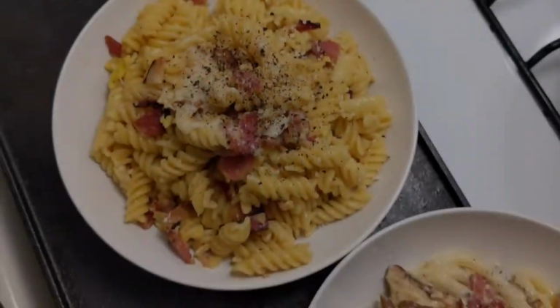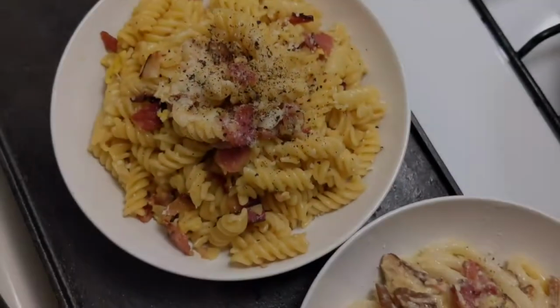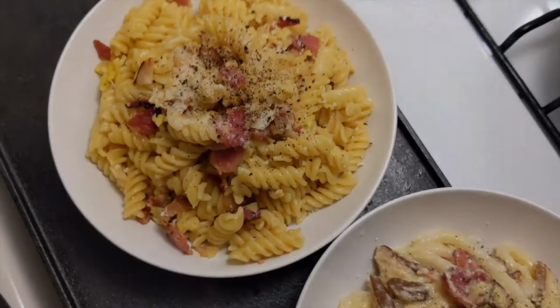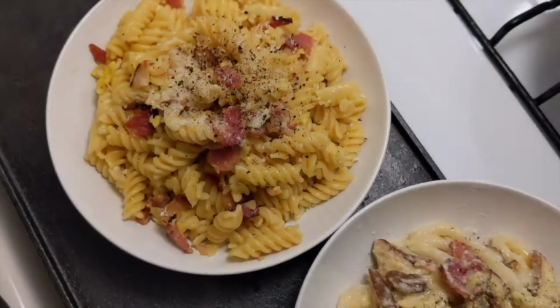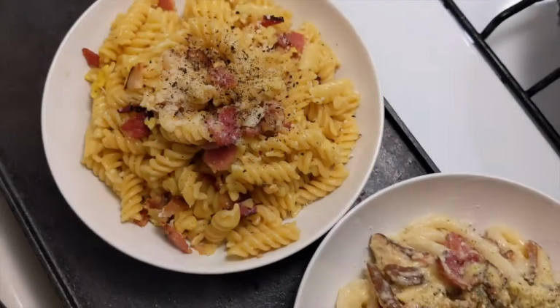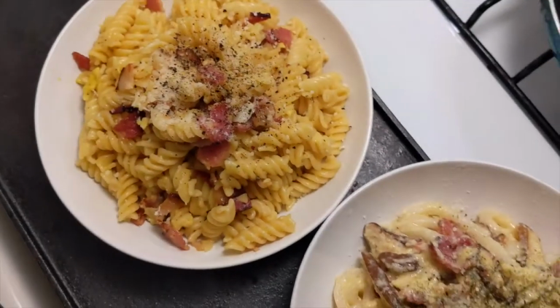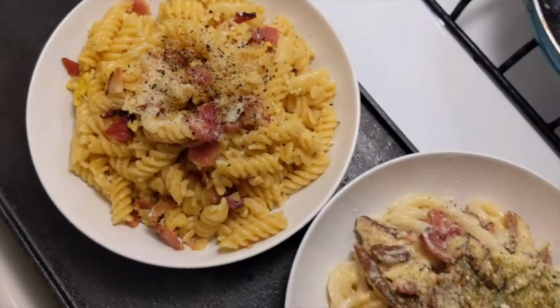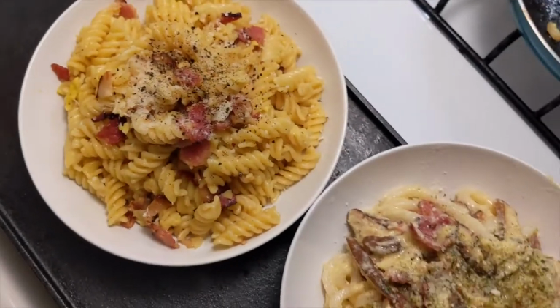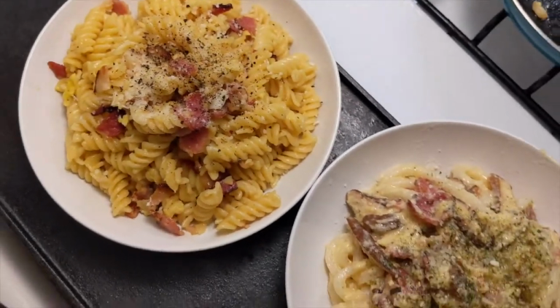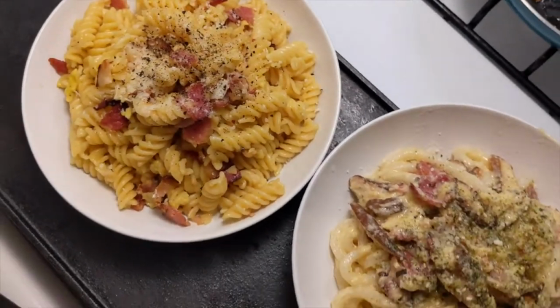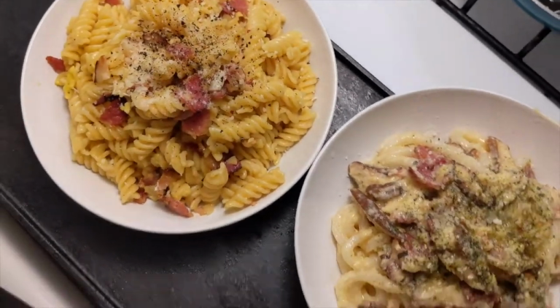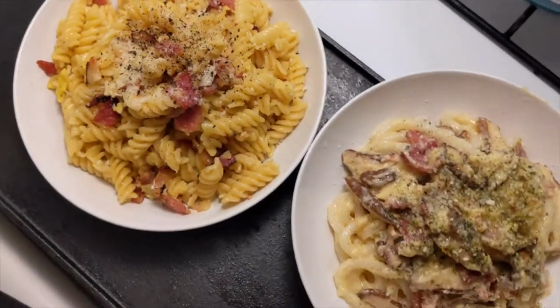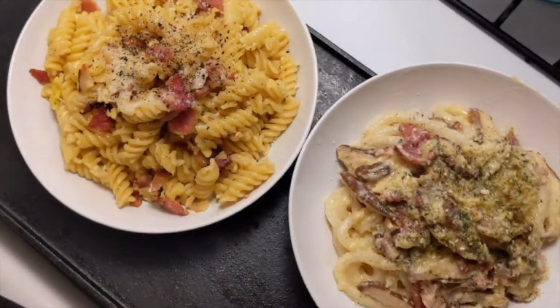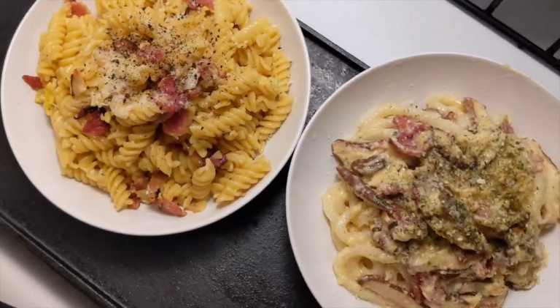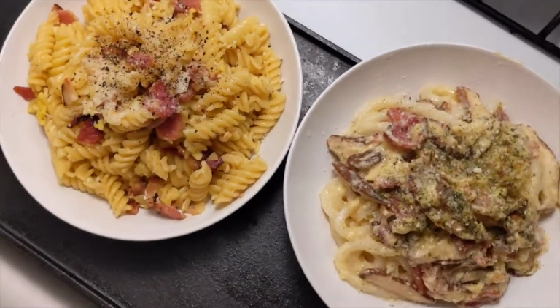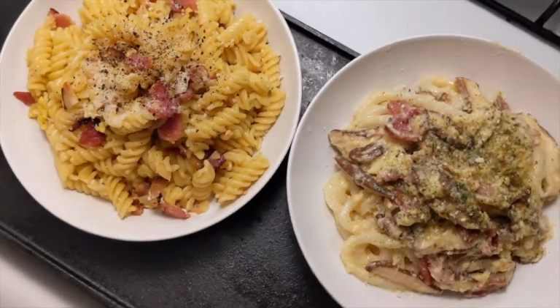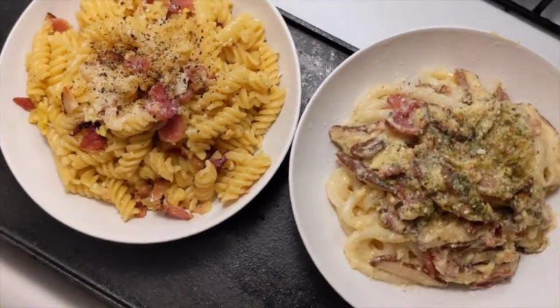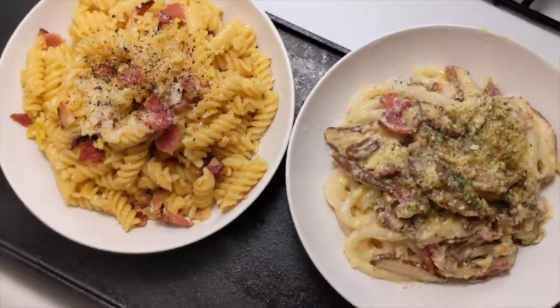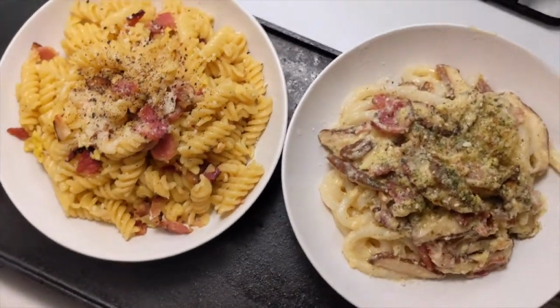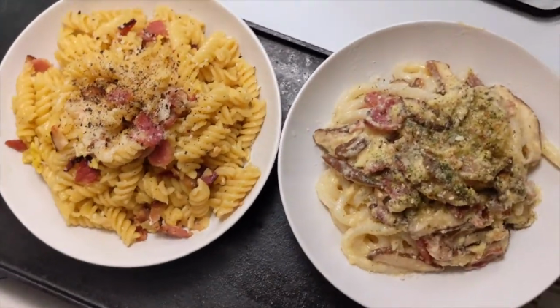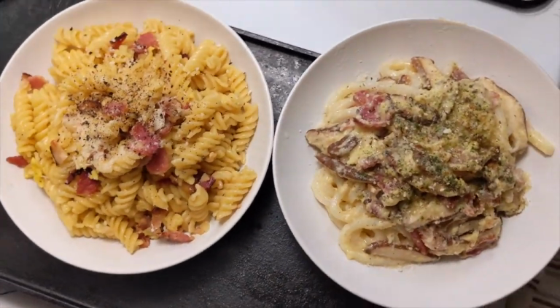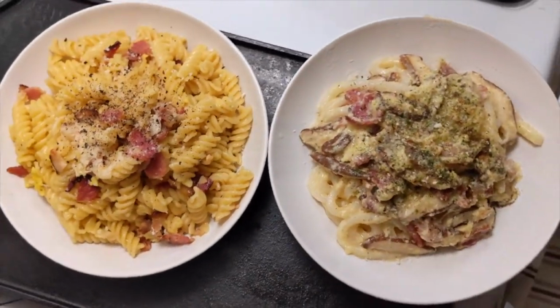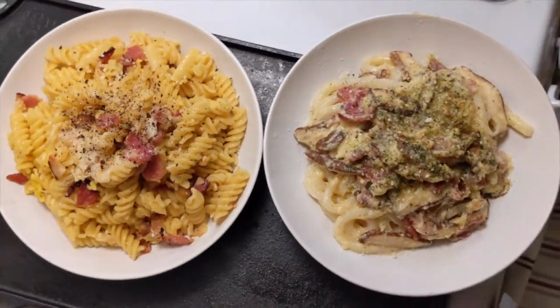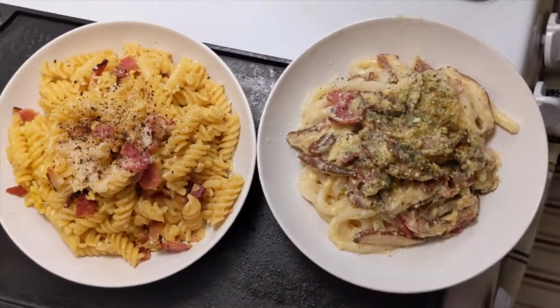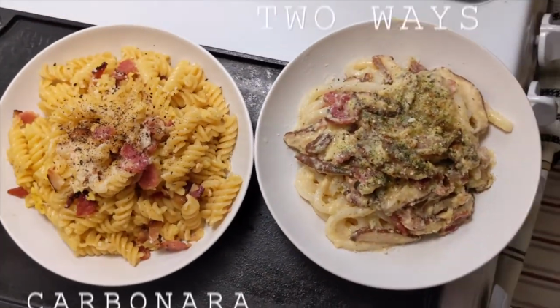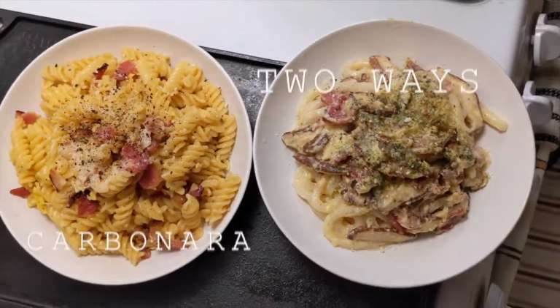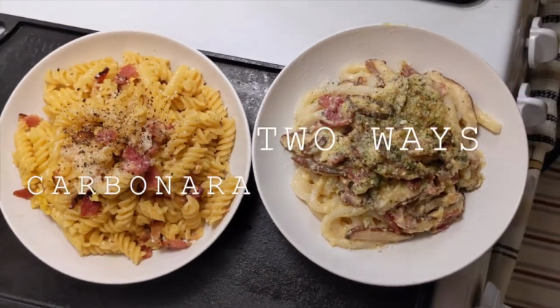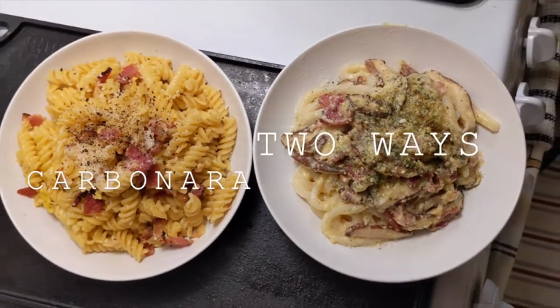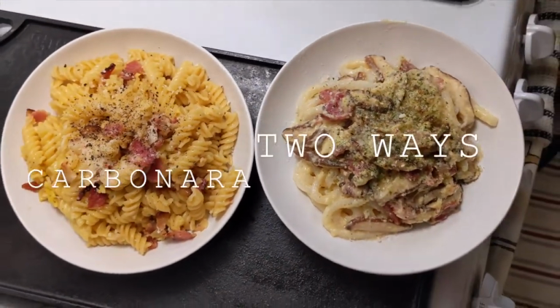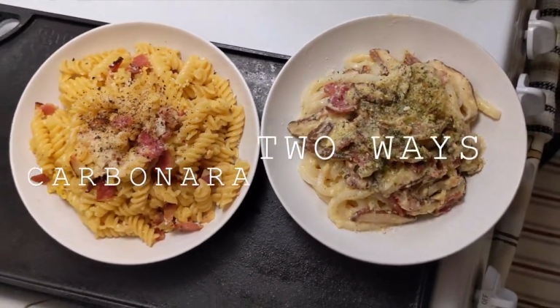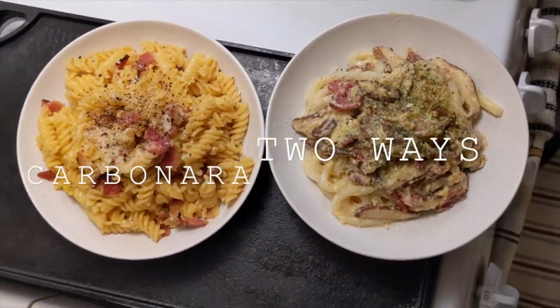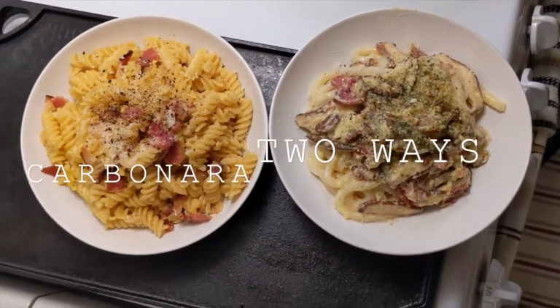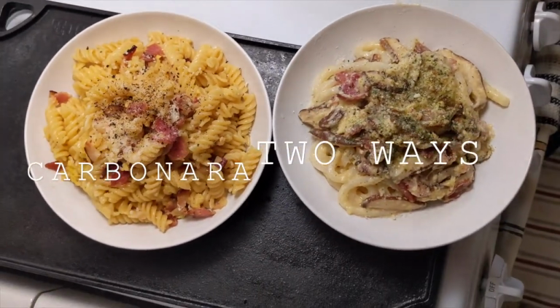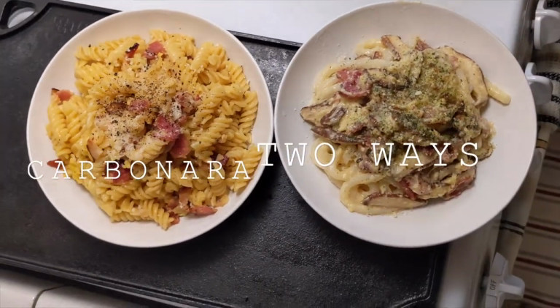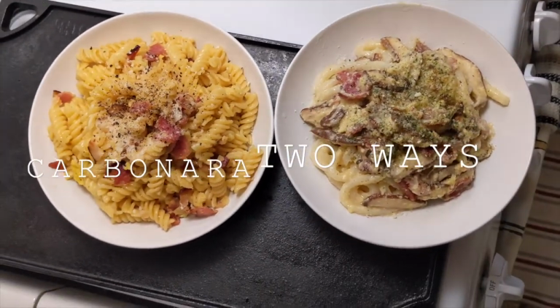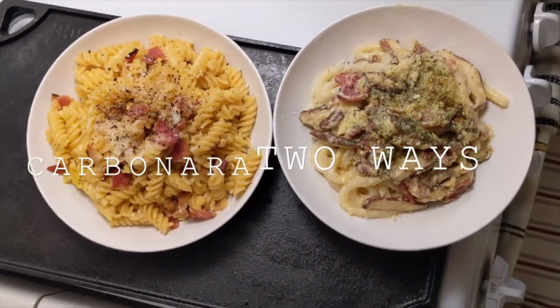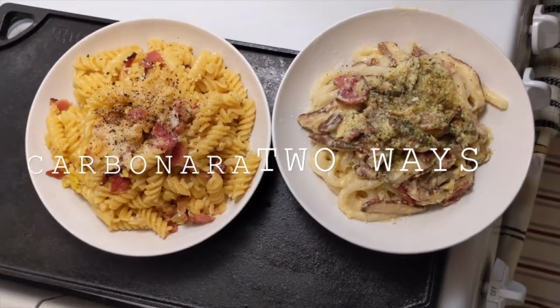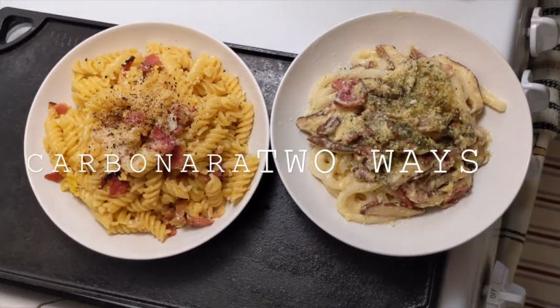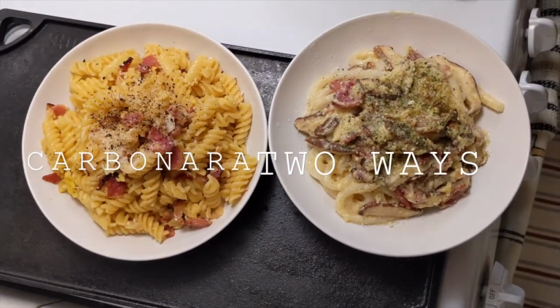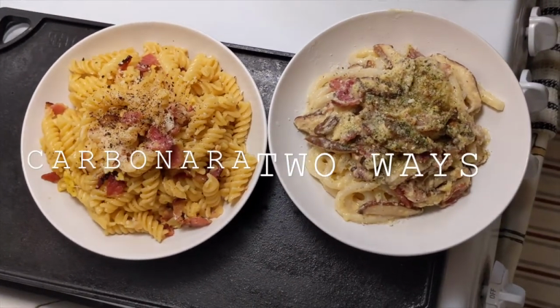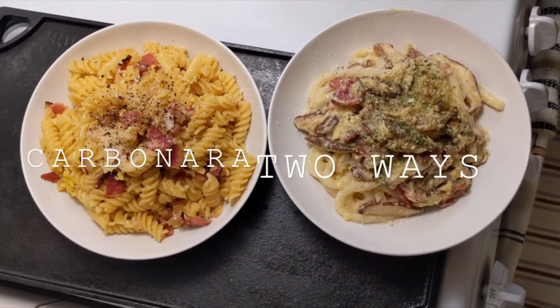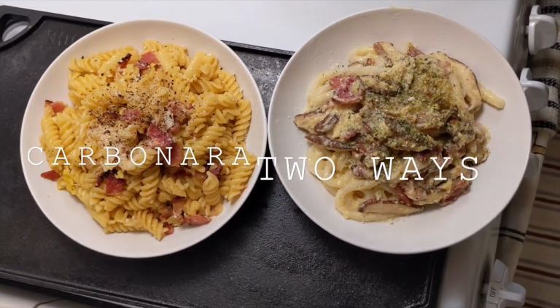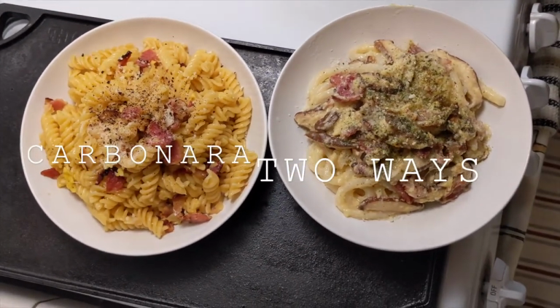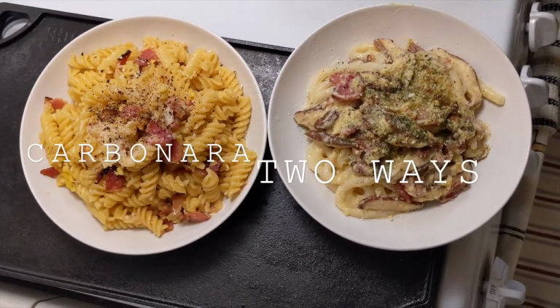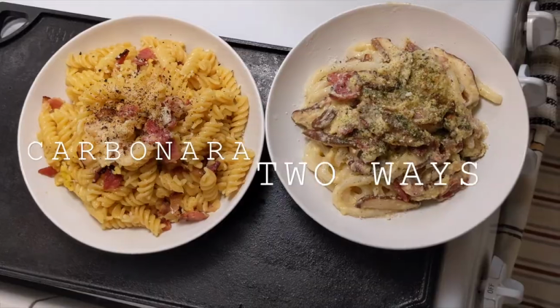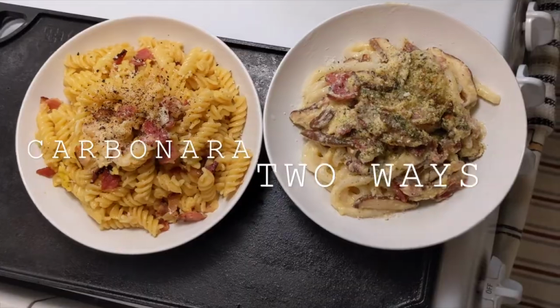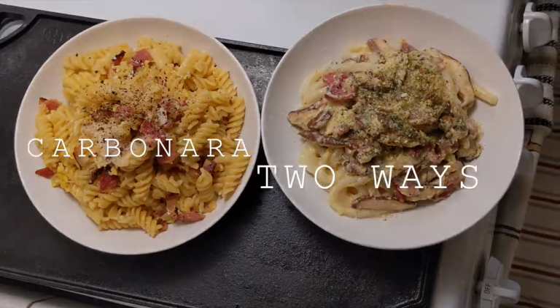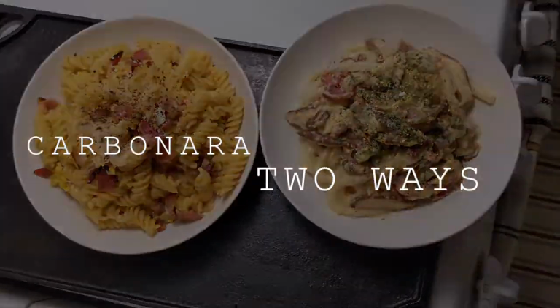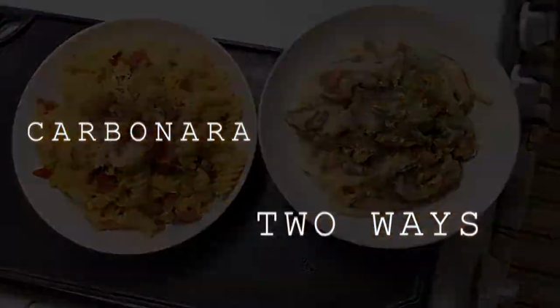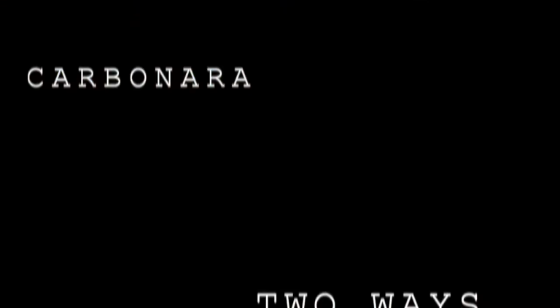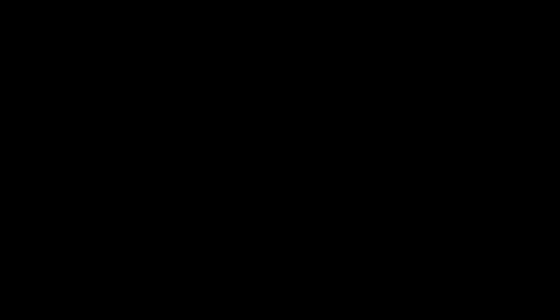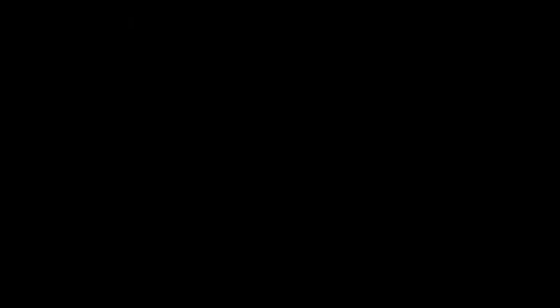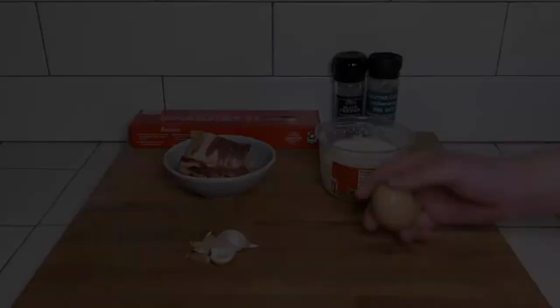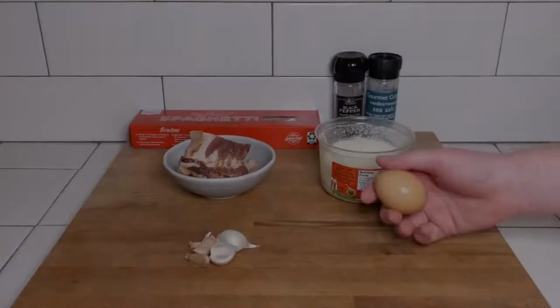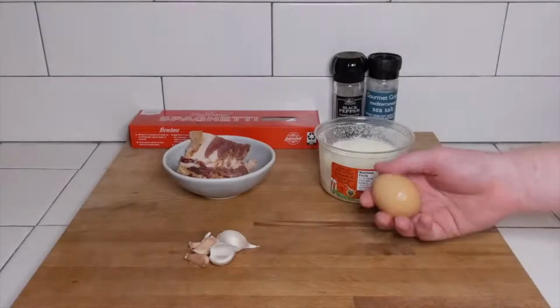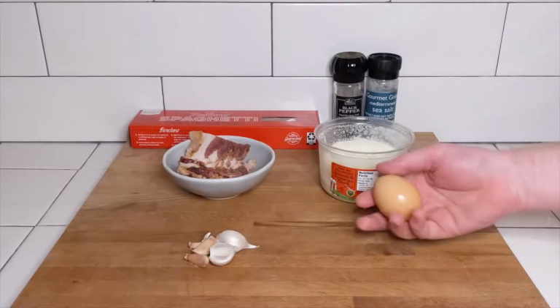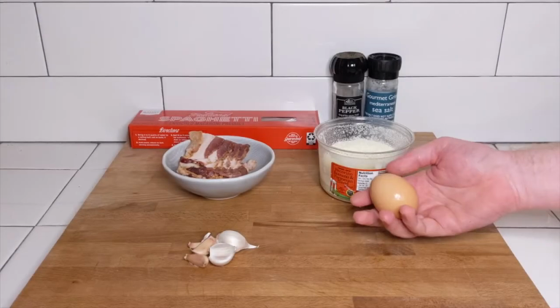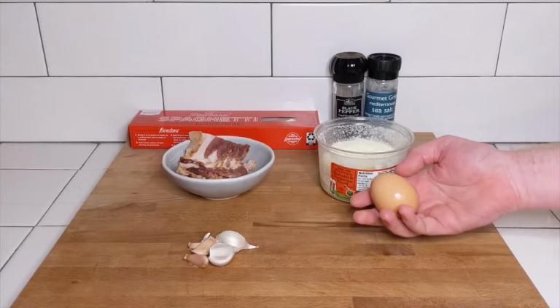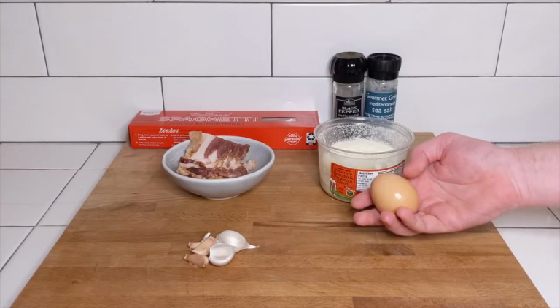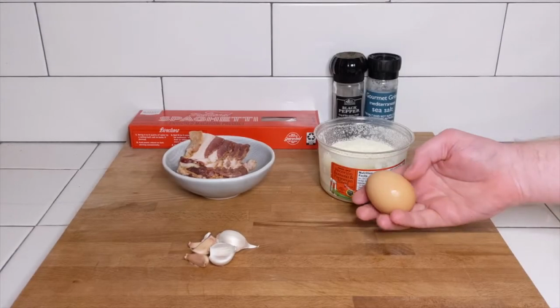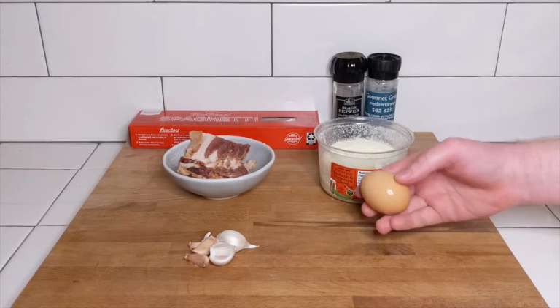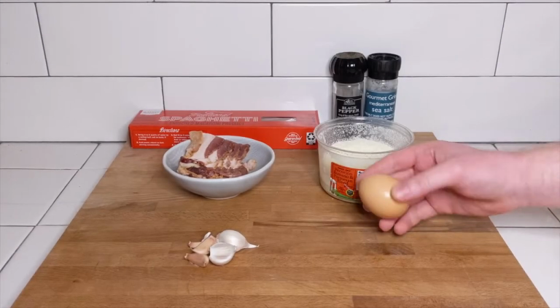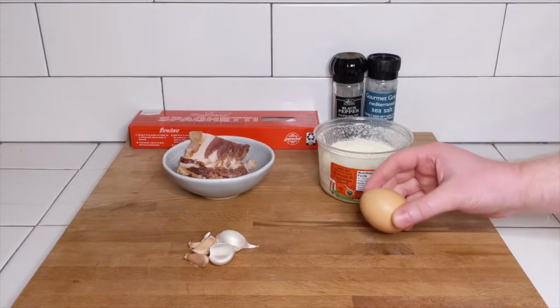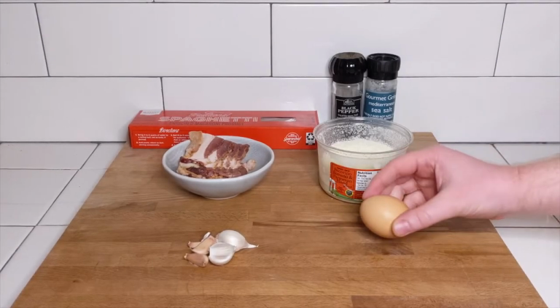Hey guys, welcome to our kitchen. Today we're going to prepare carbonara in two different ways: an American way and a Japanese inspired way.